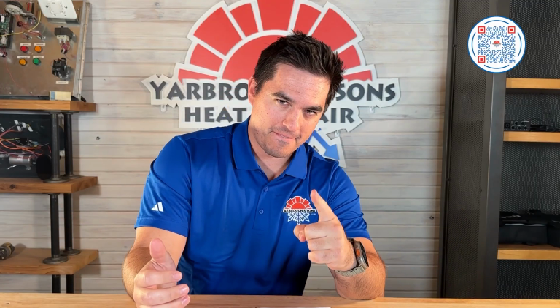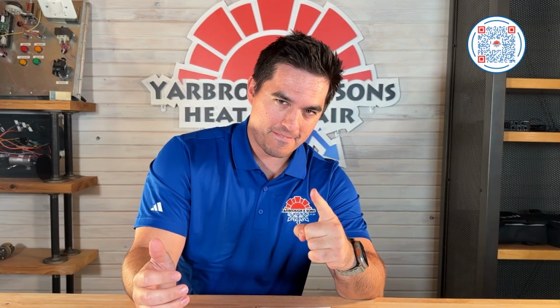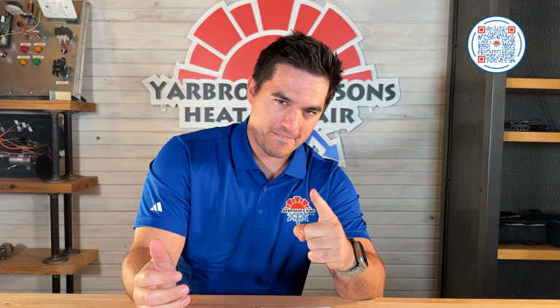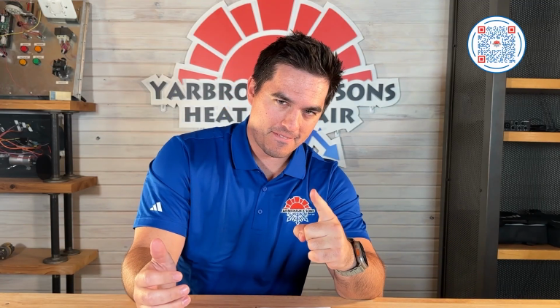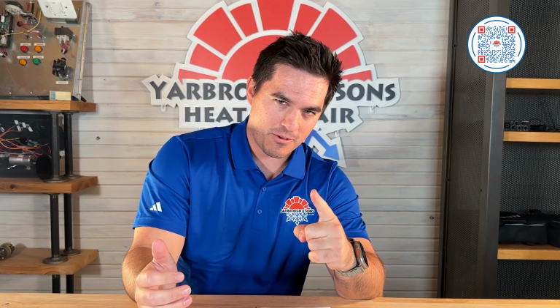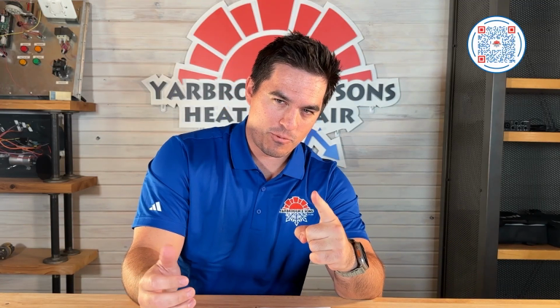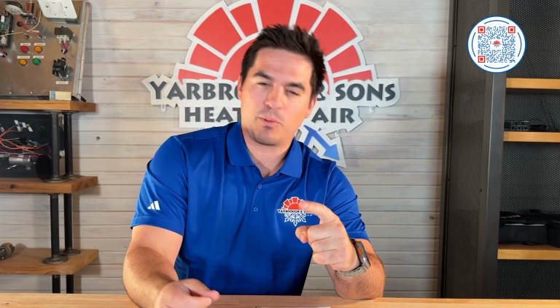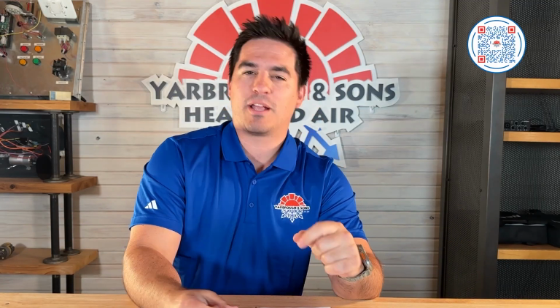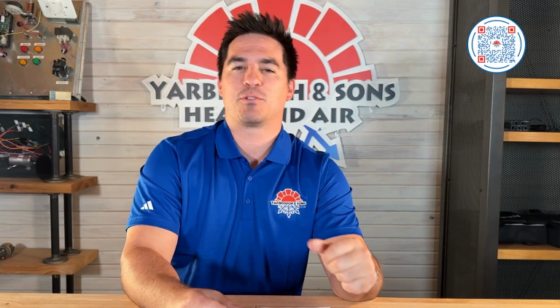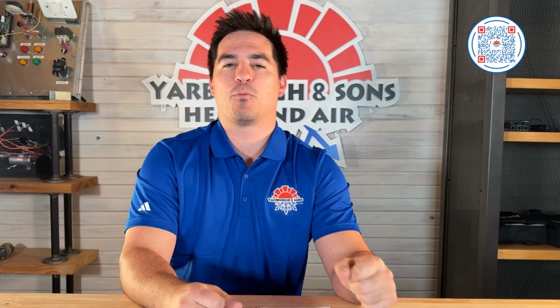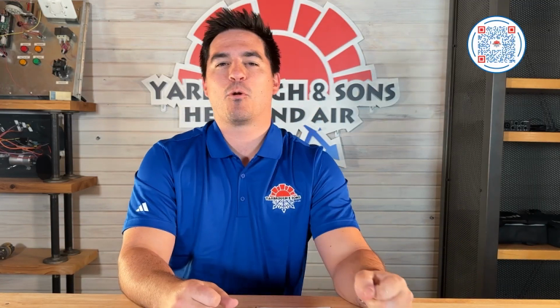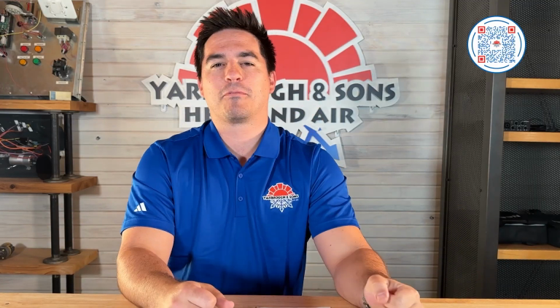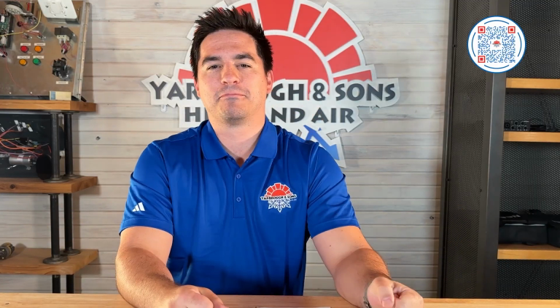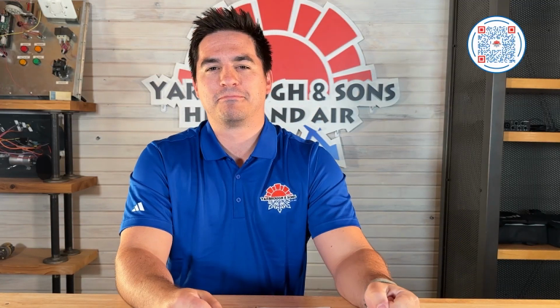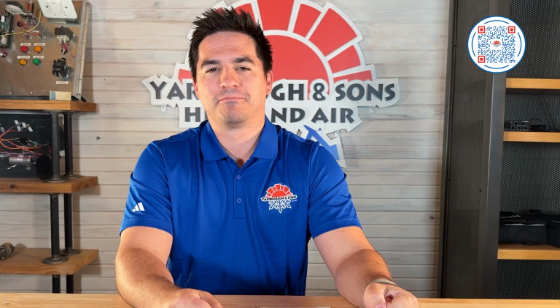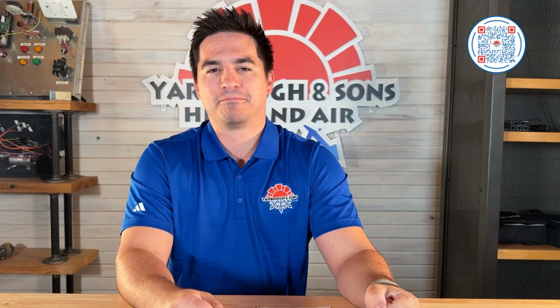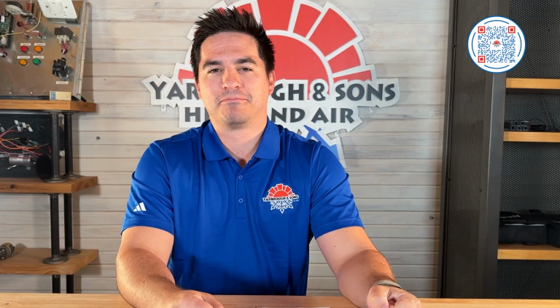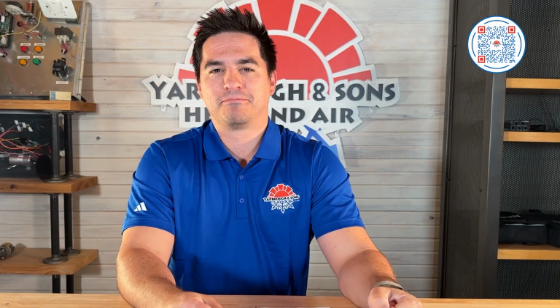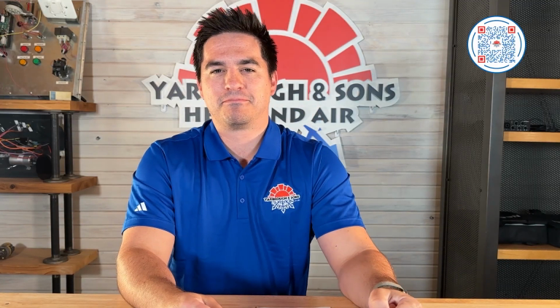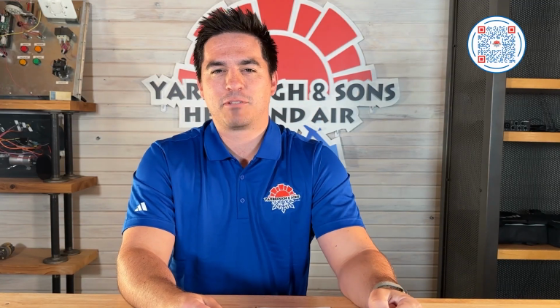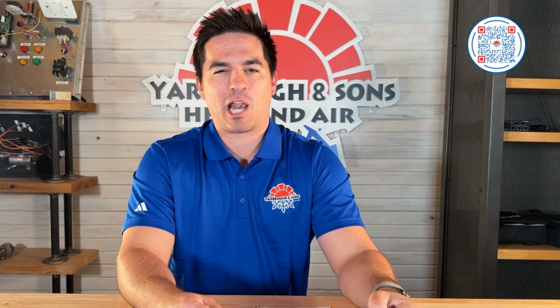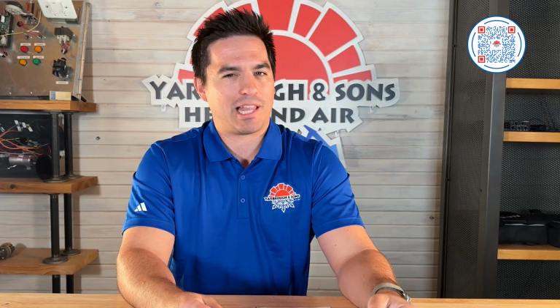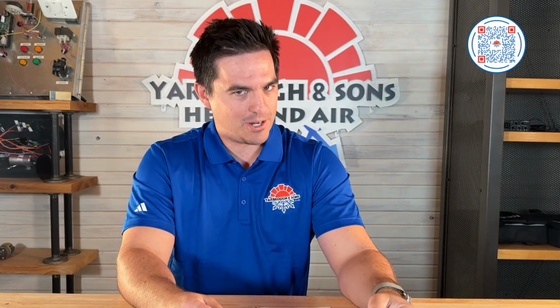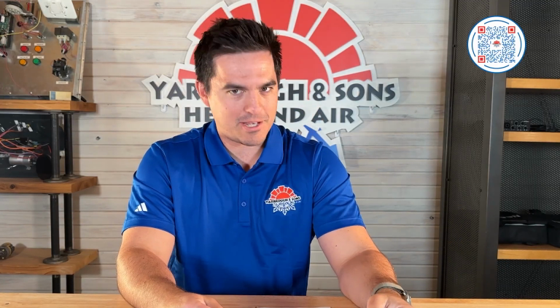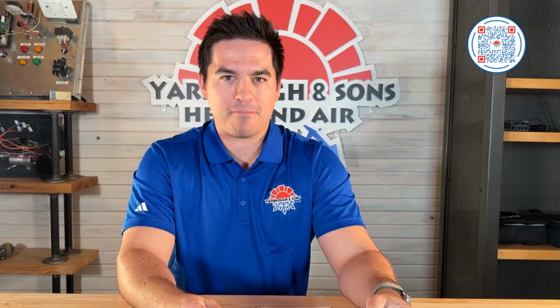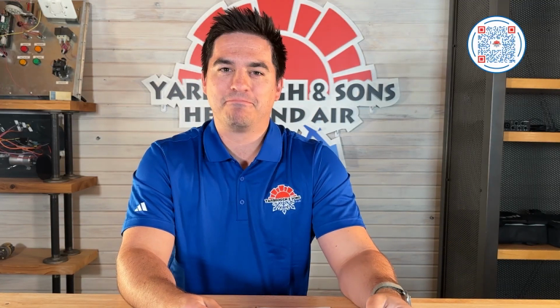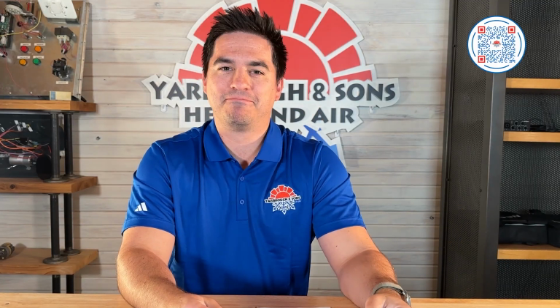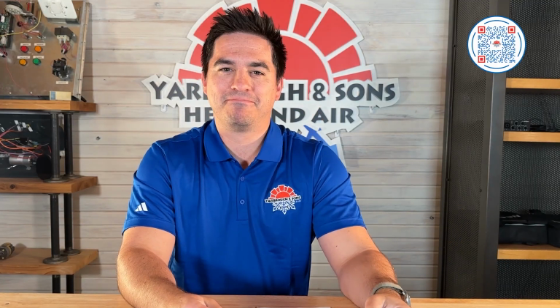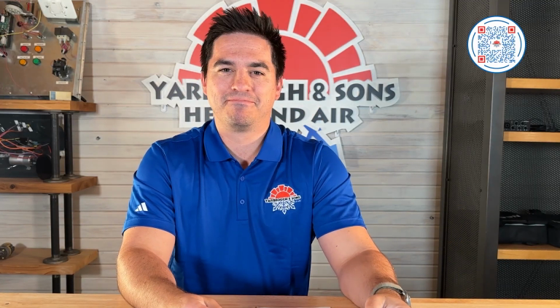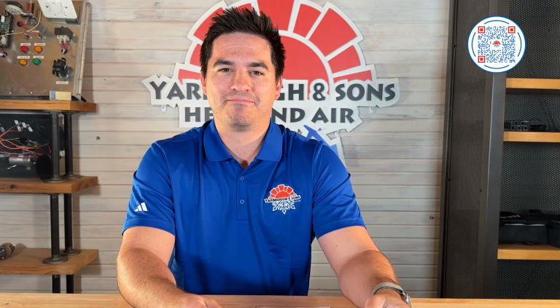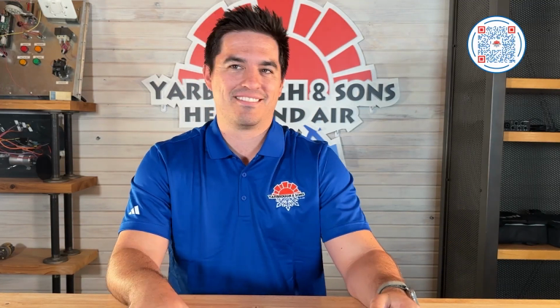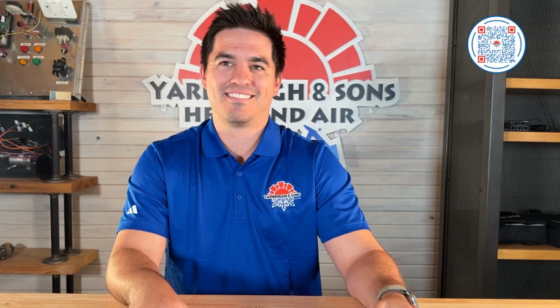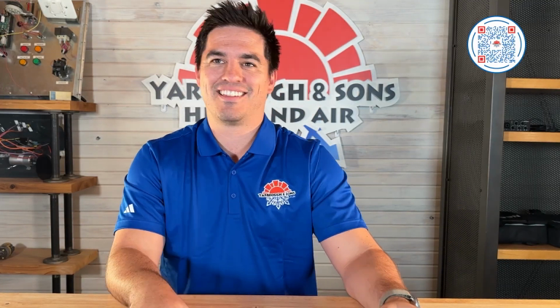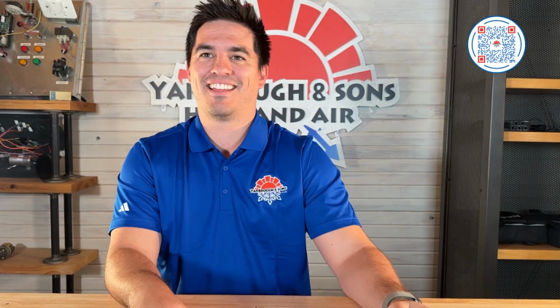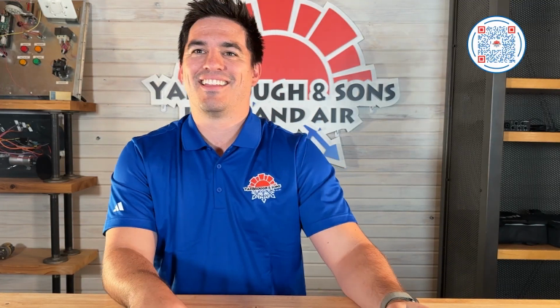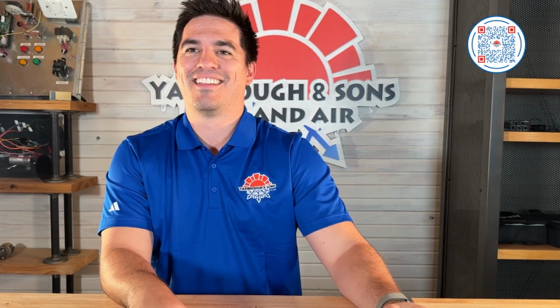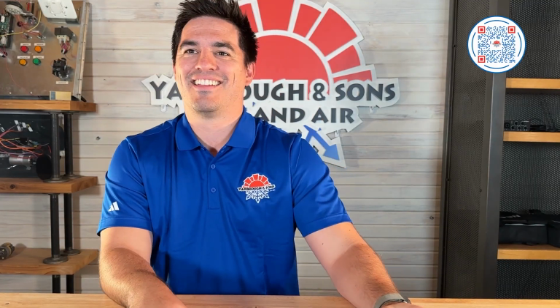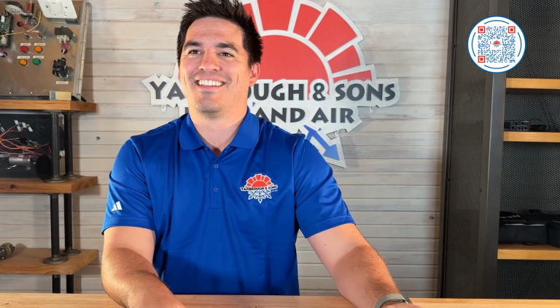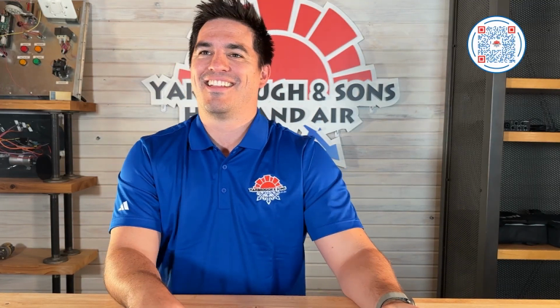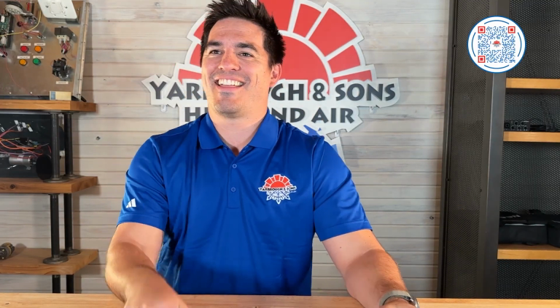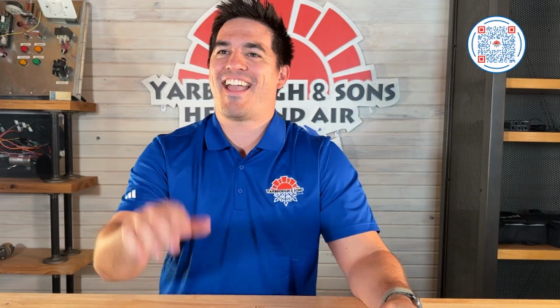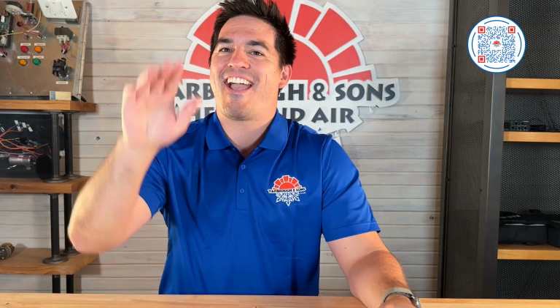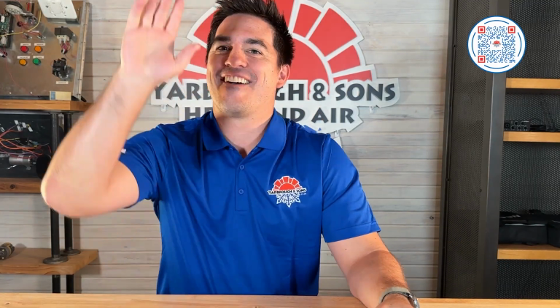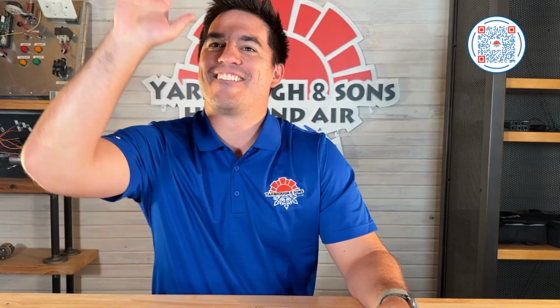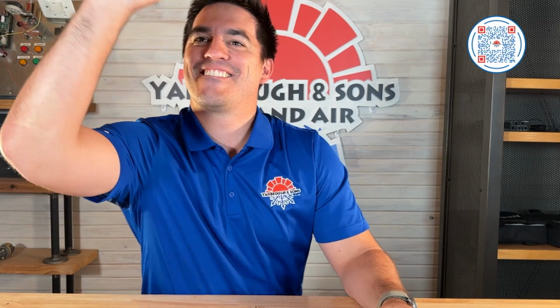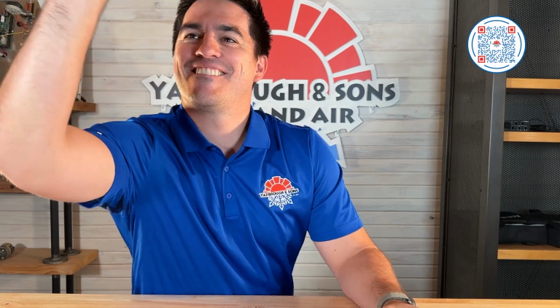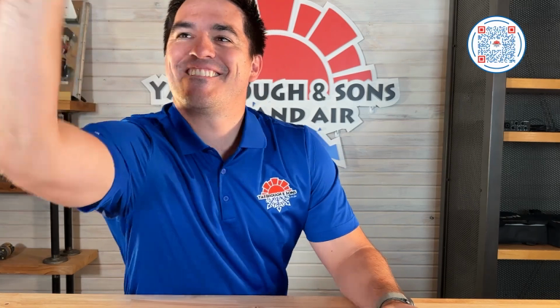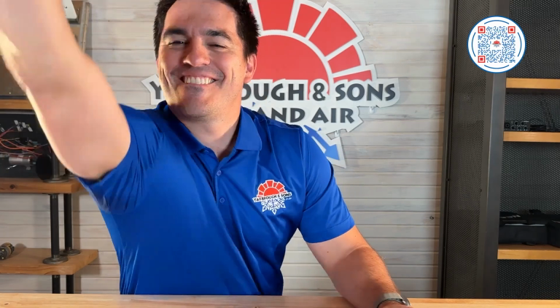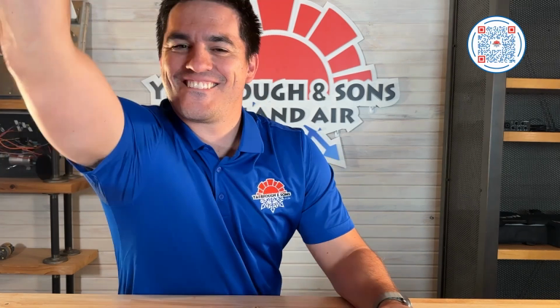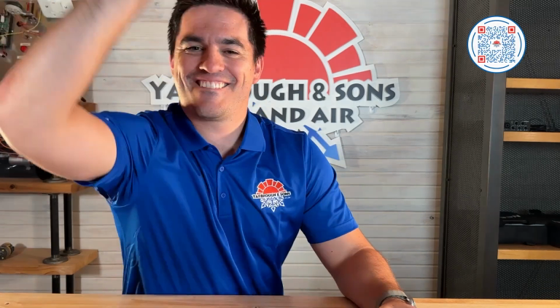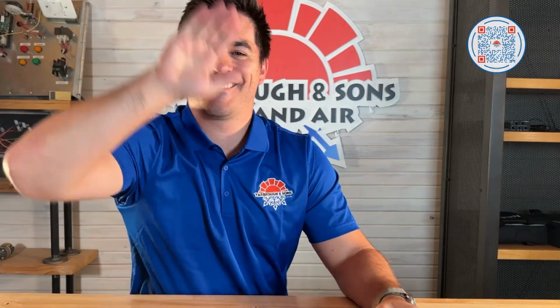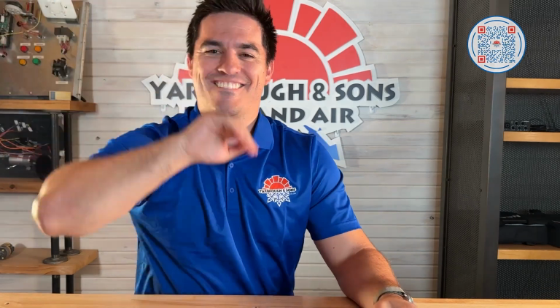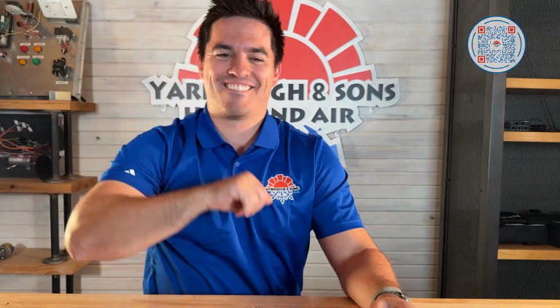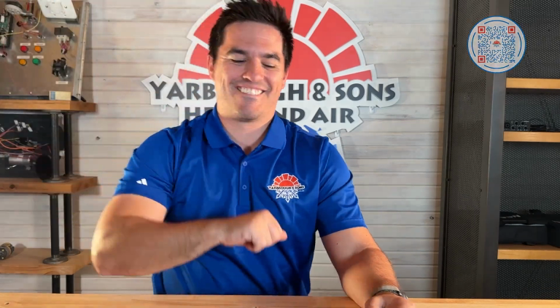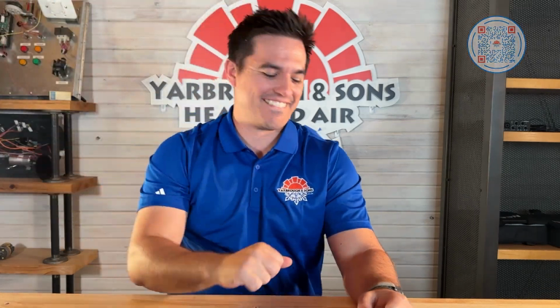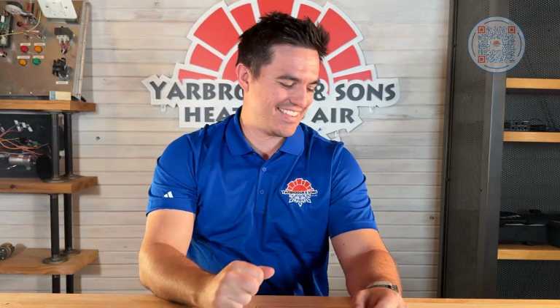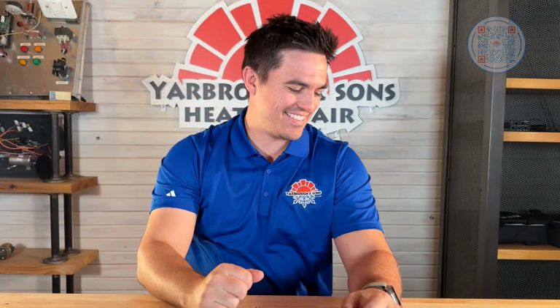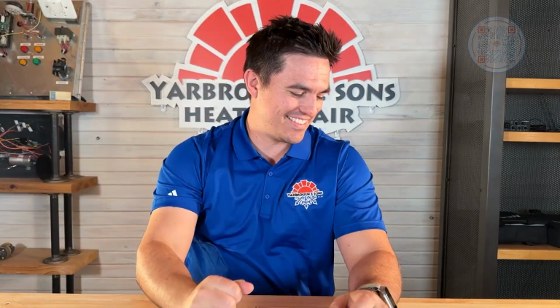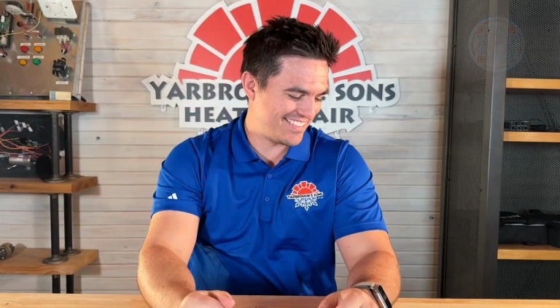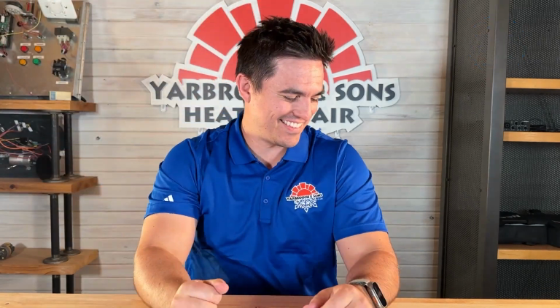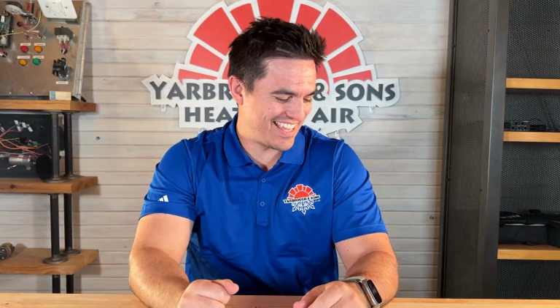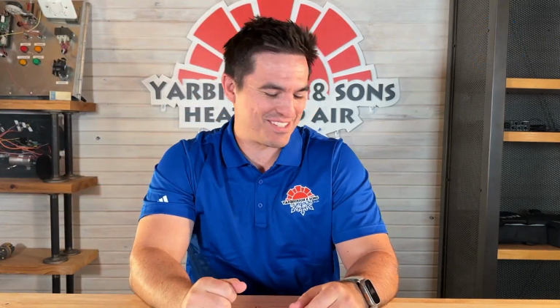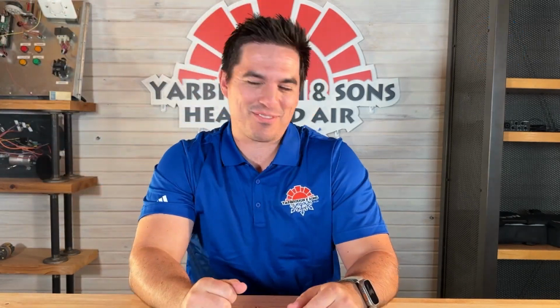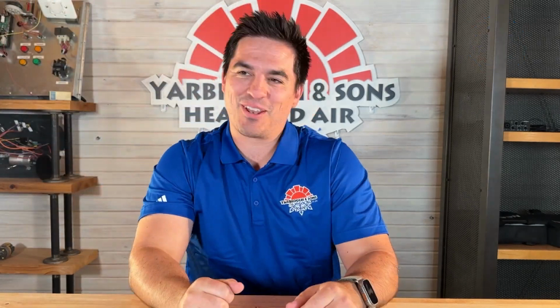That concludes all the questions for today. We will answer more at a later time. That's a wrap.